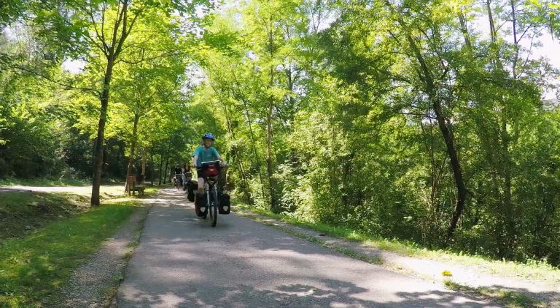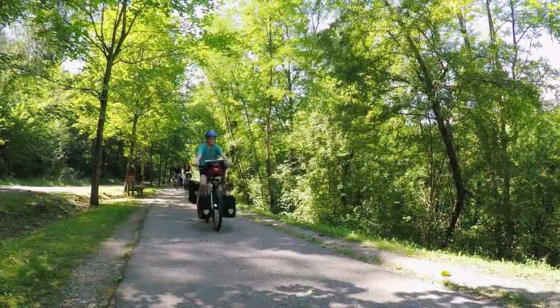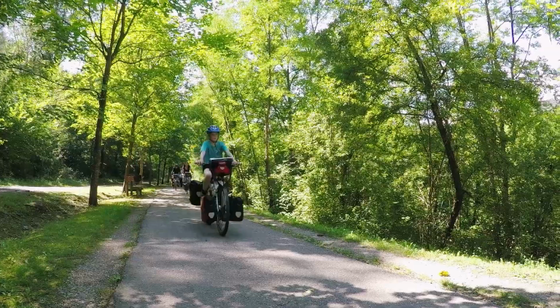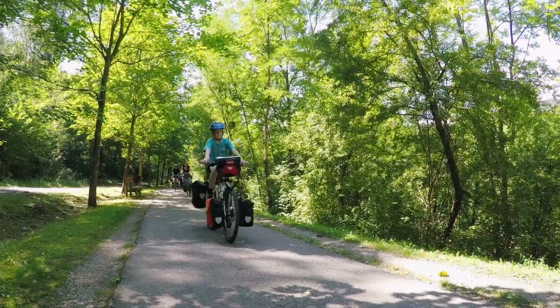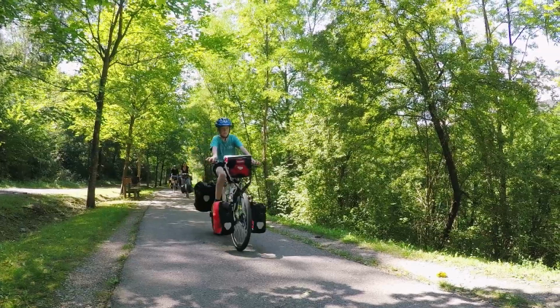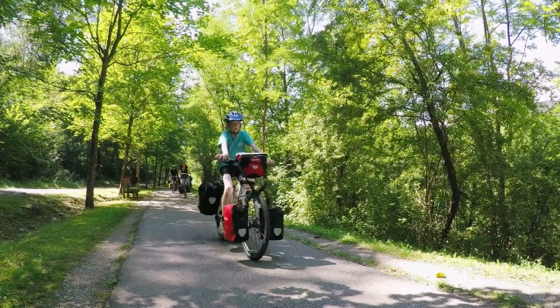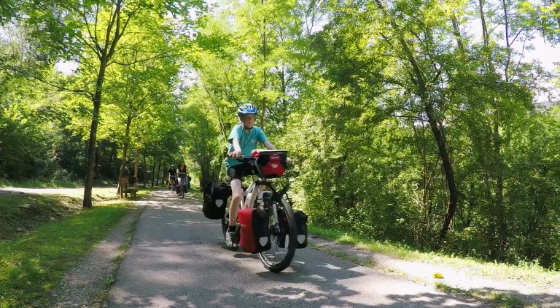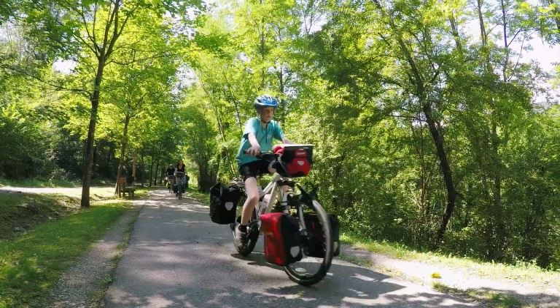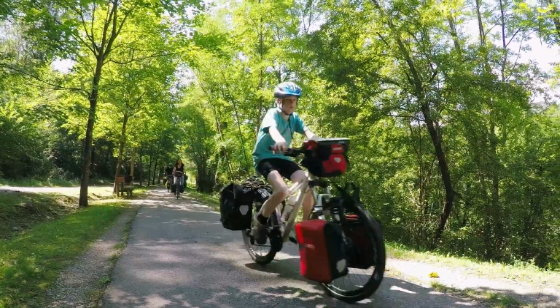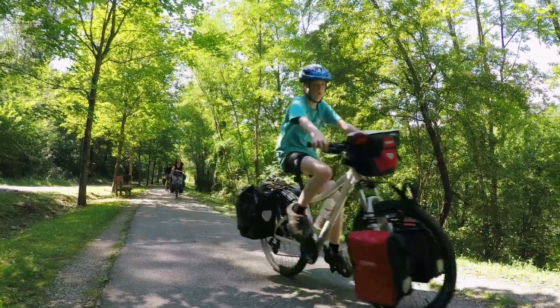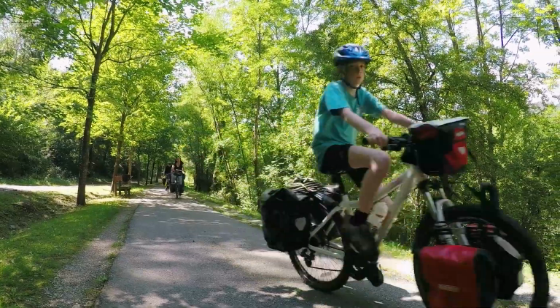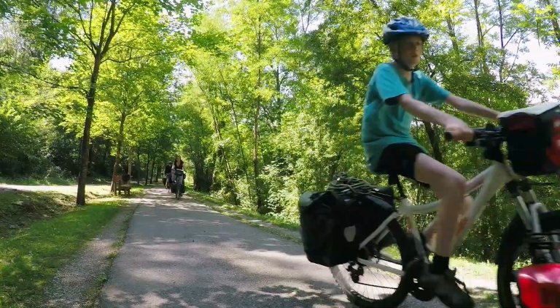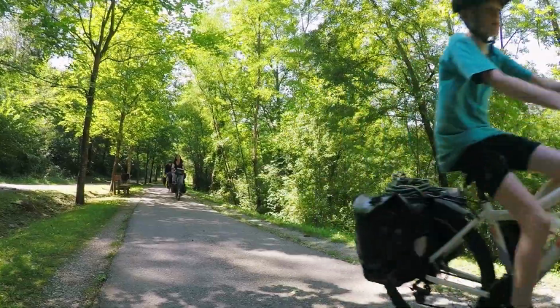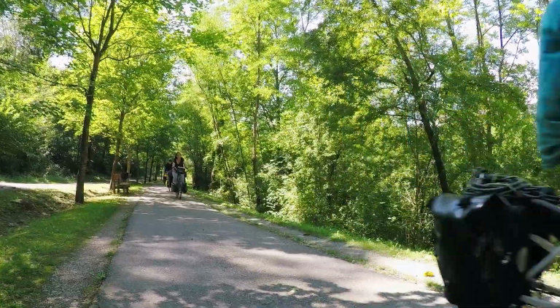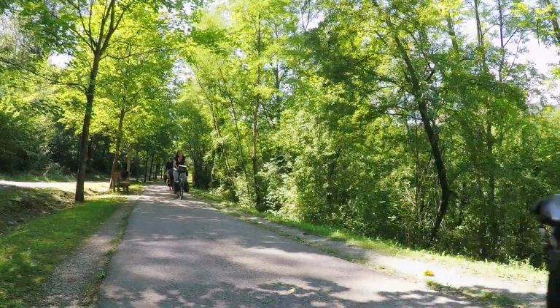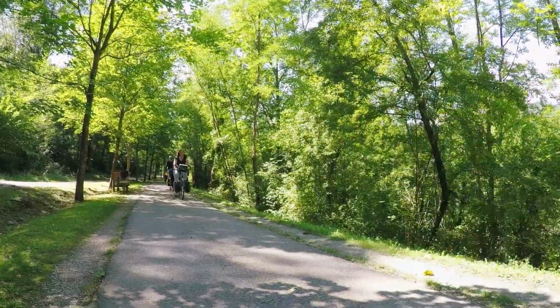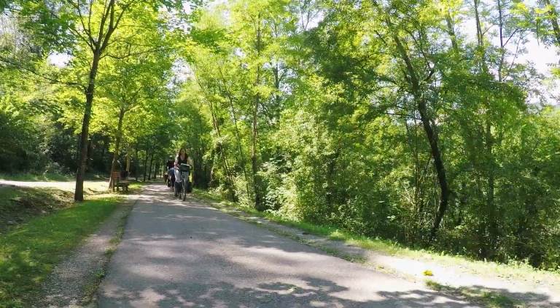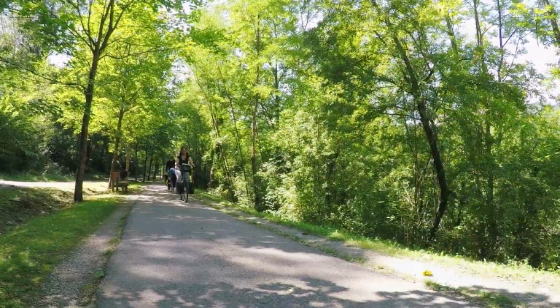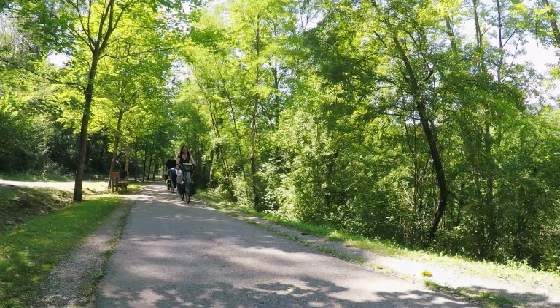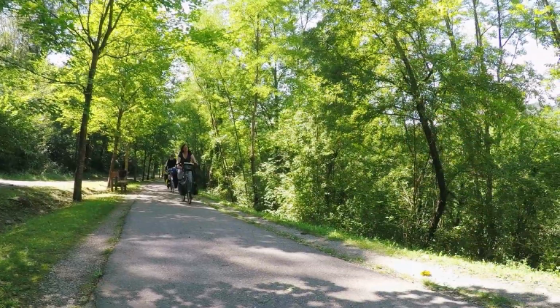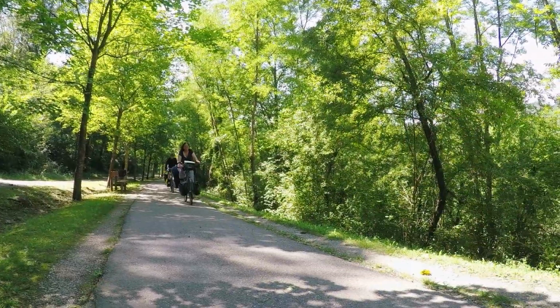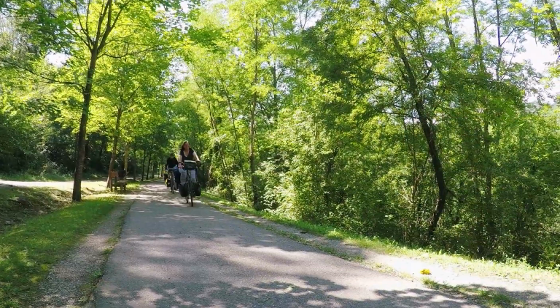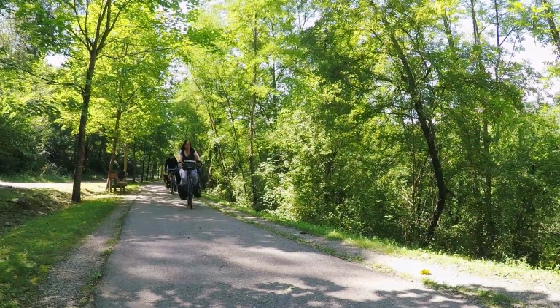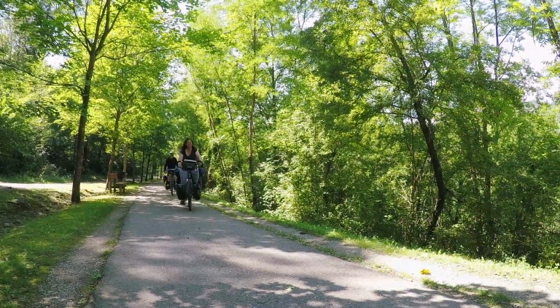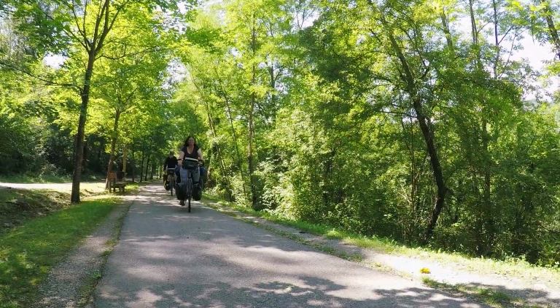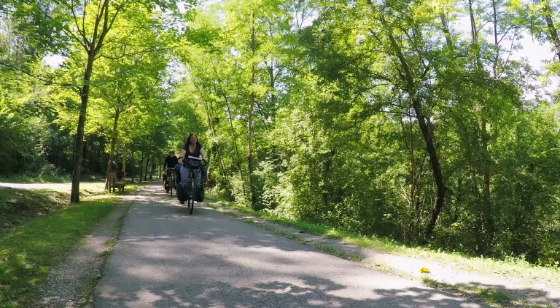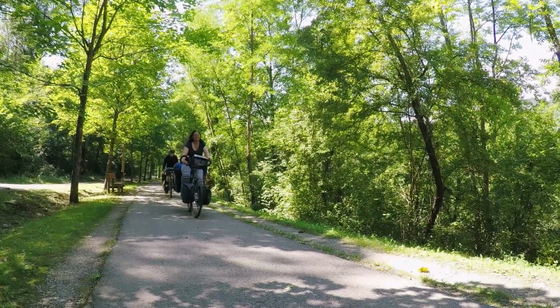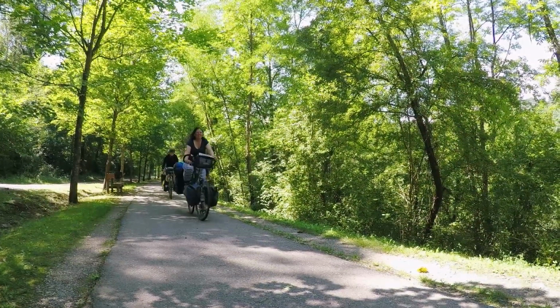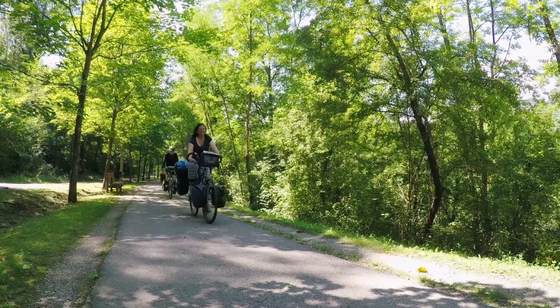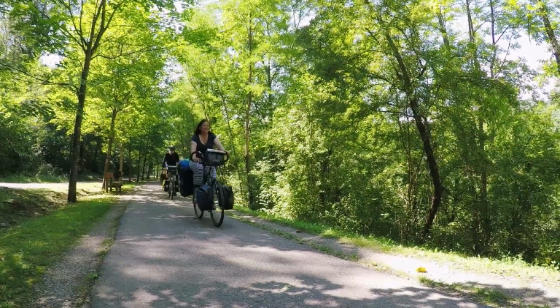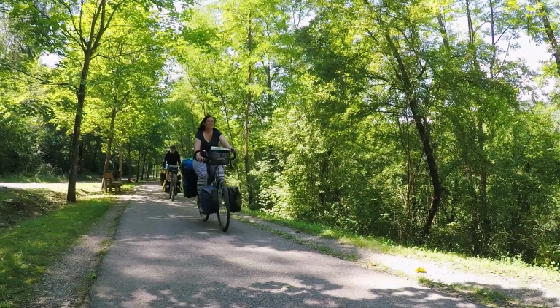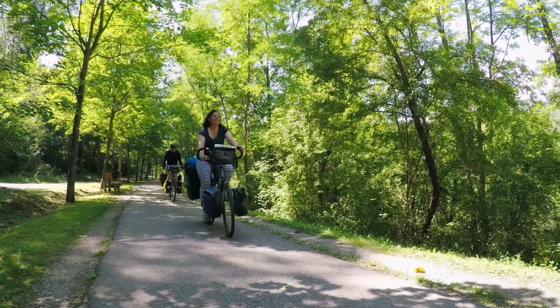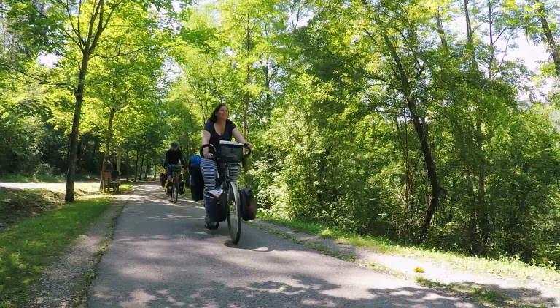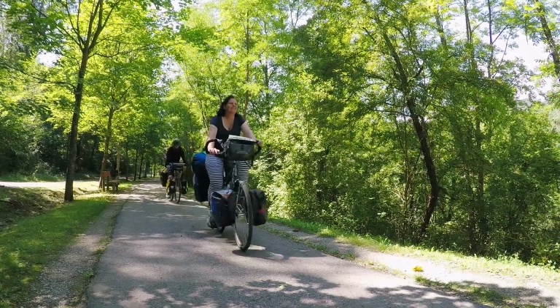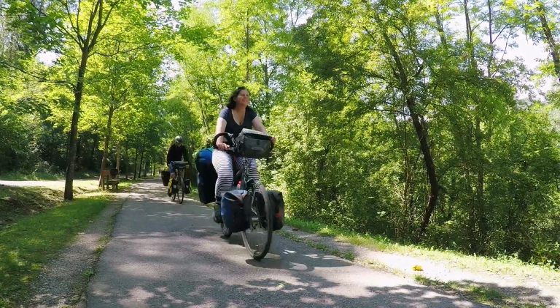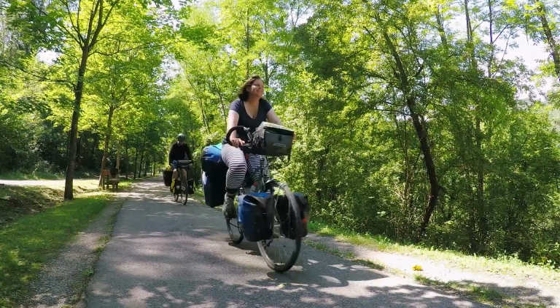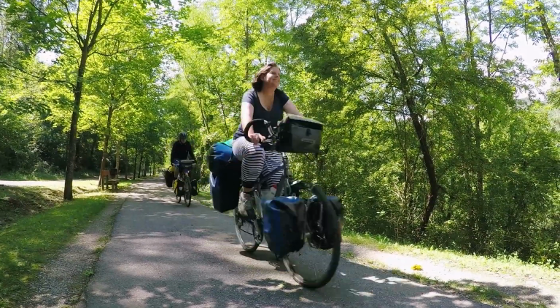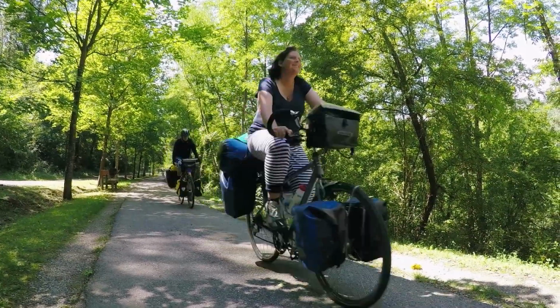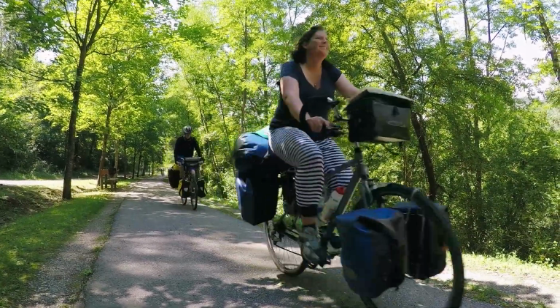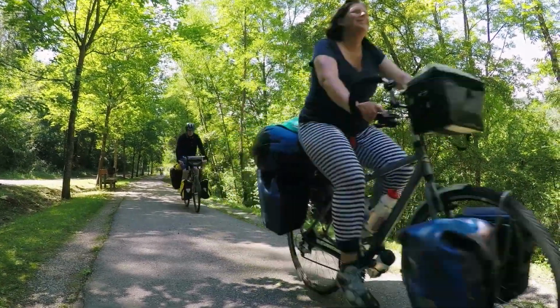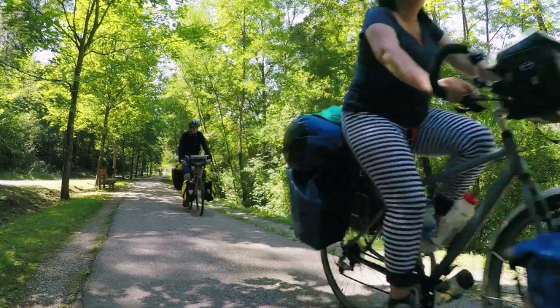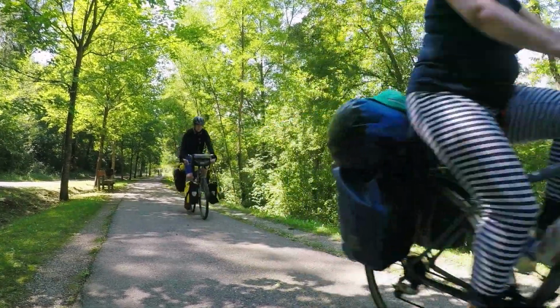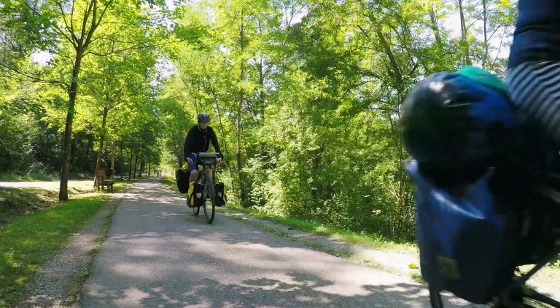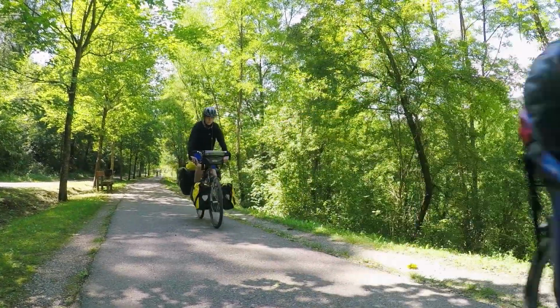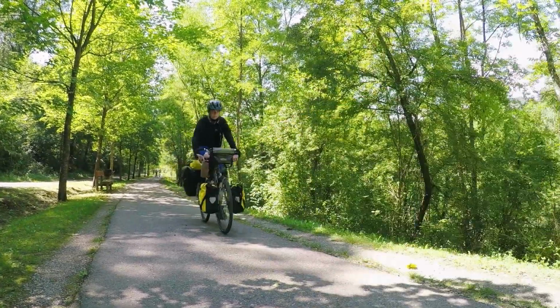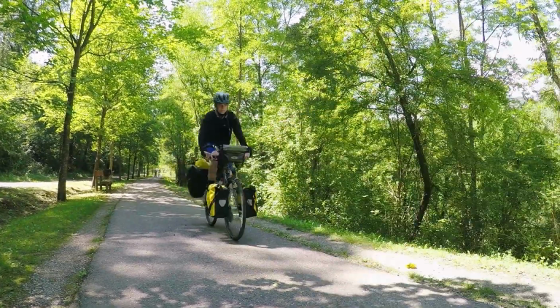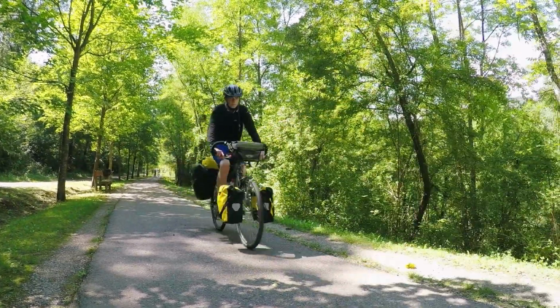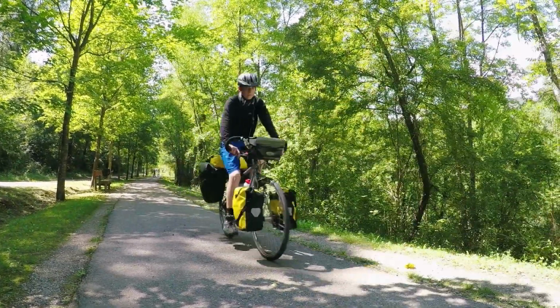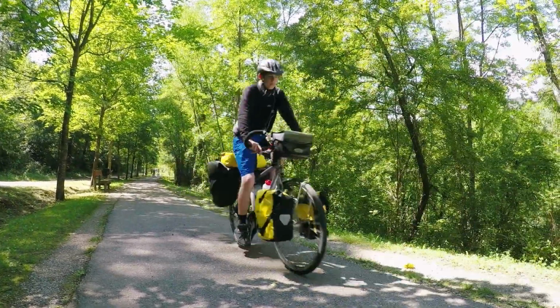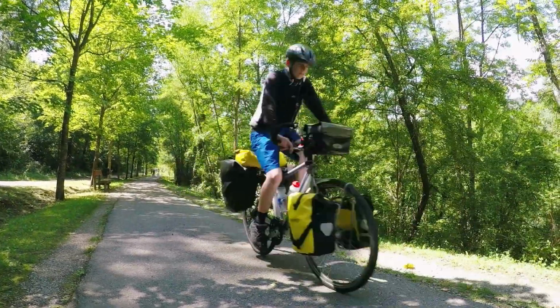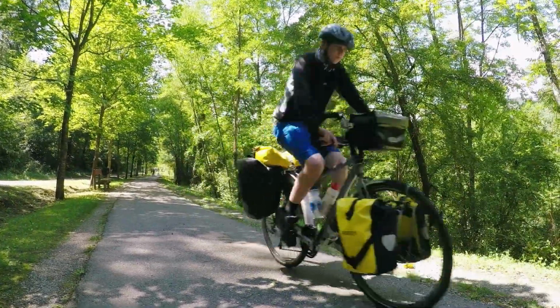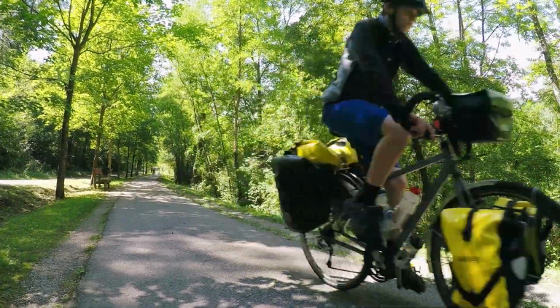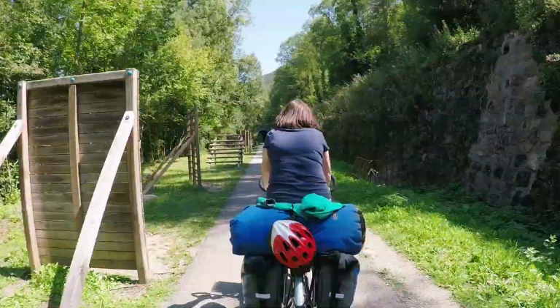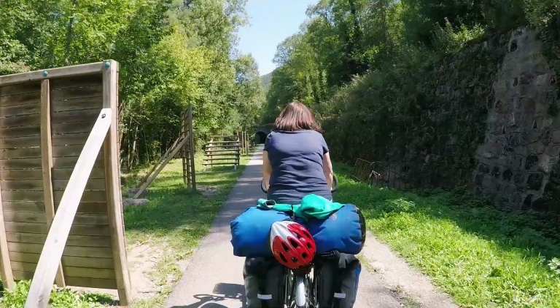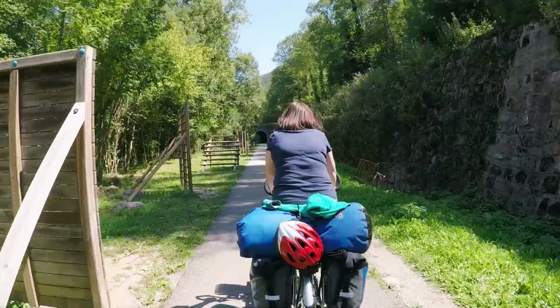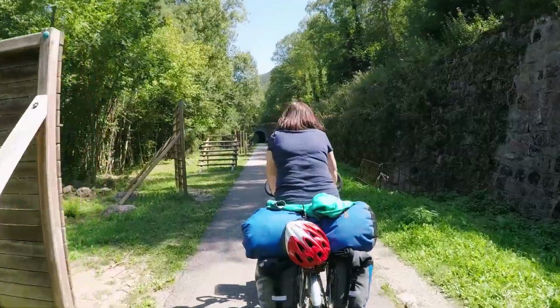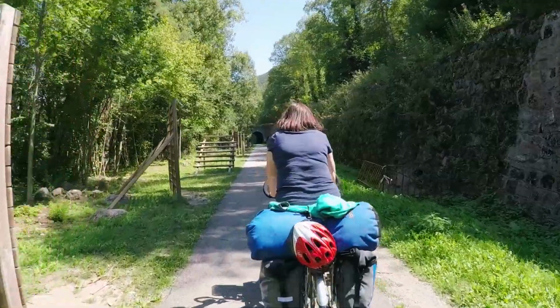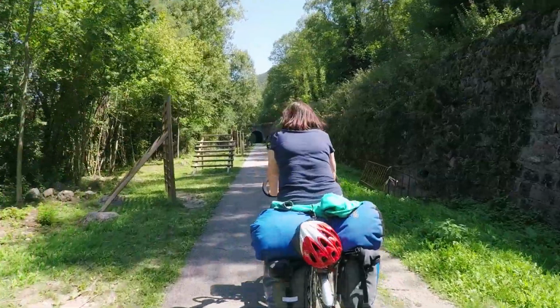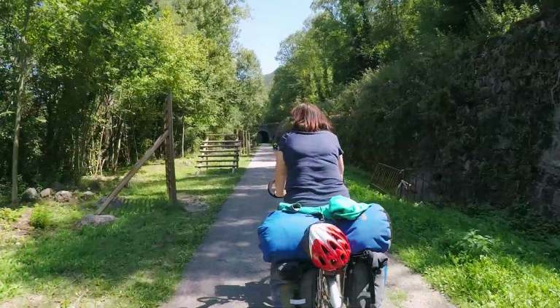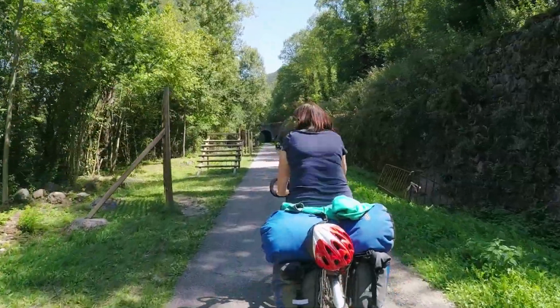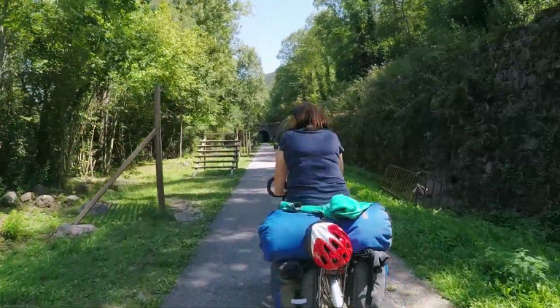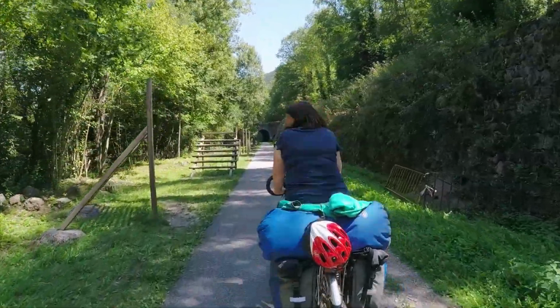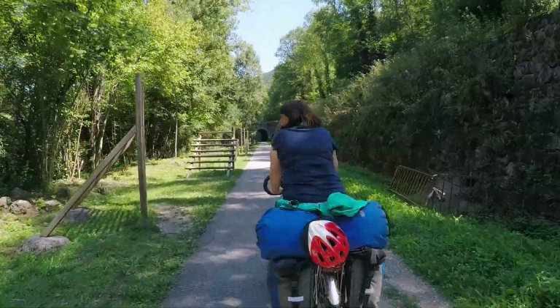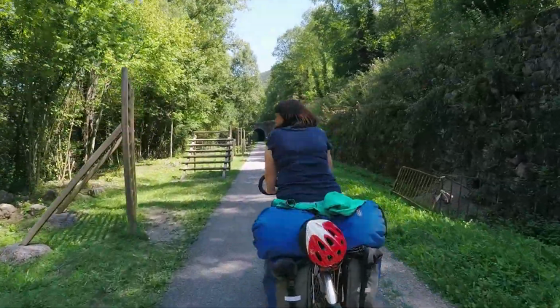This Route del Ferro is an old railway track and that makes it really flat. It's also been resurfaced so it's very easy riding for us all.